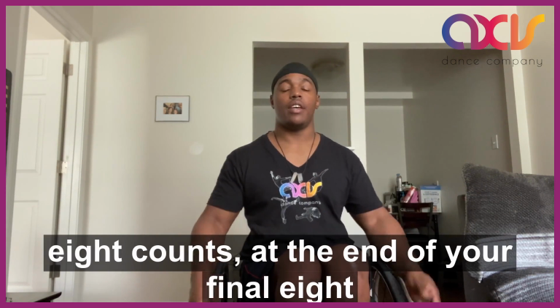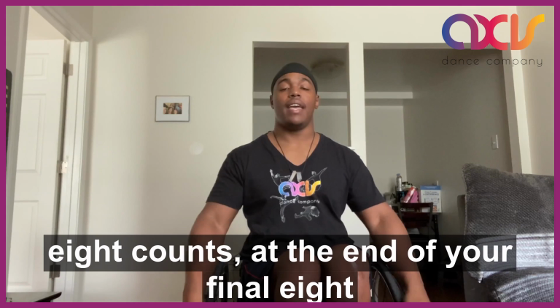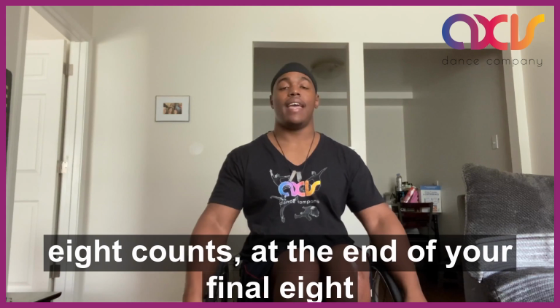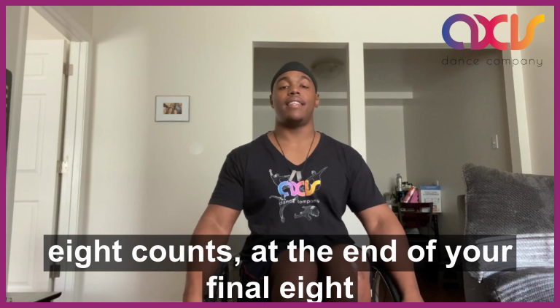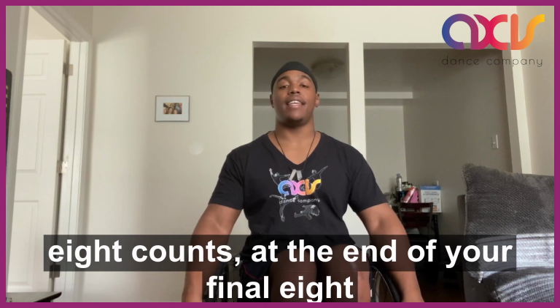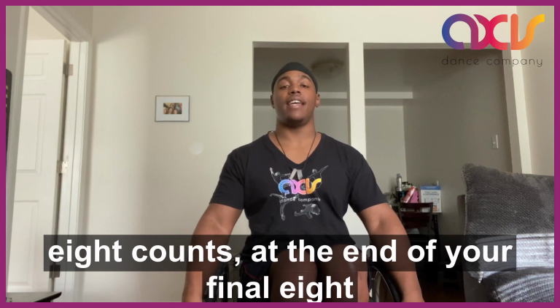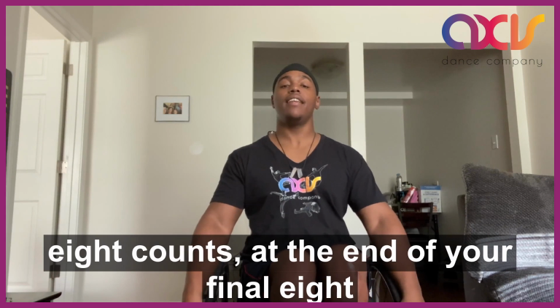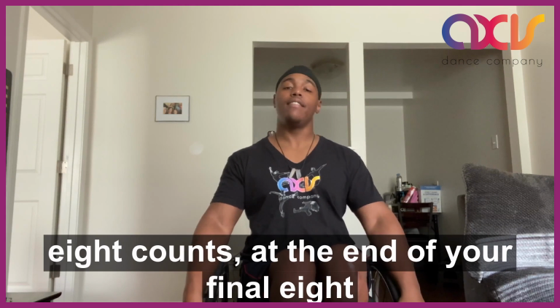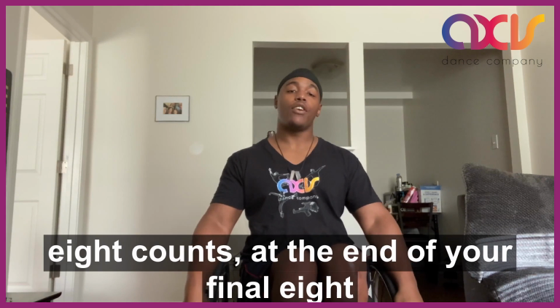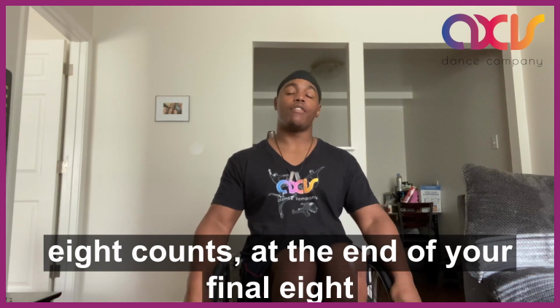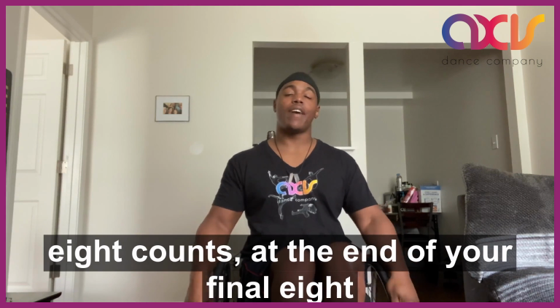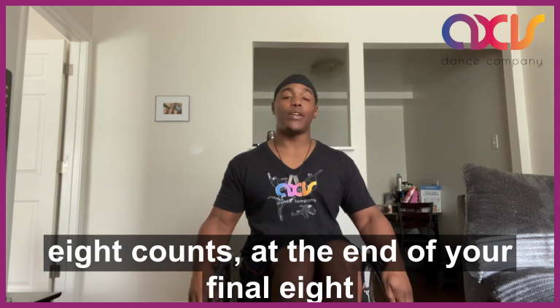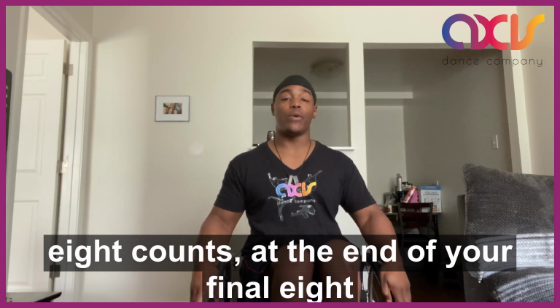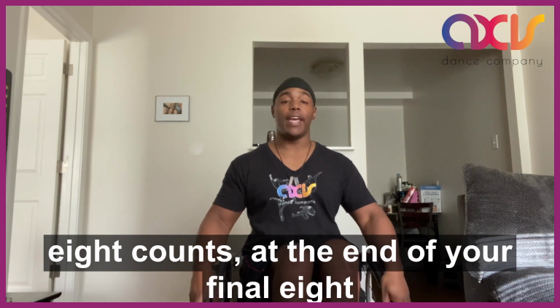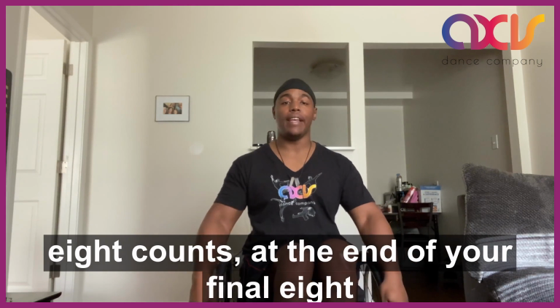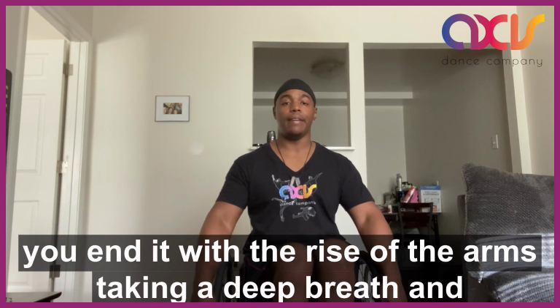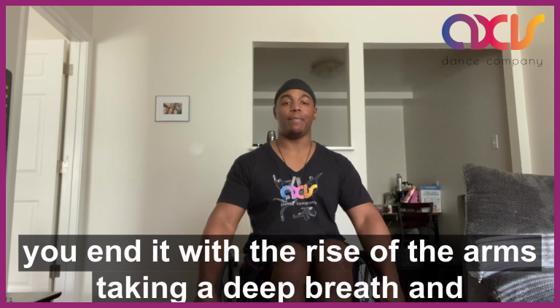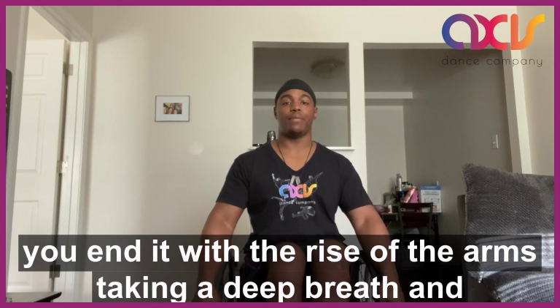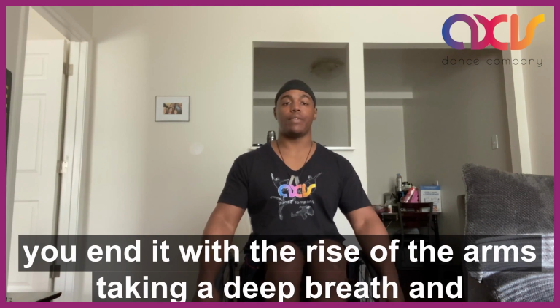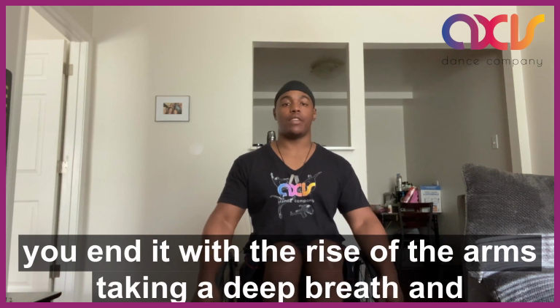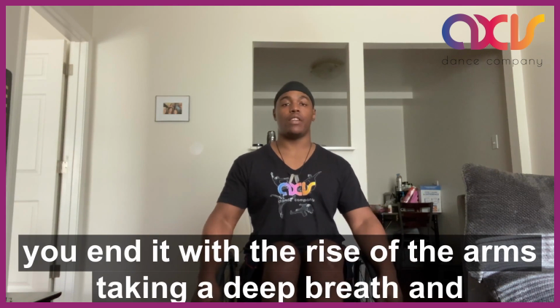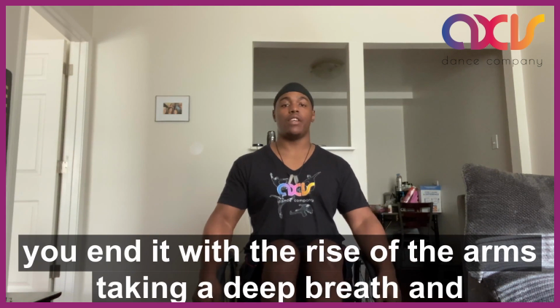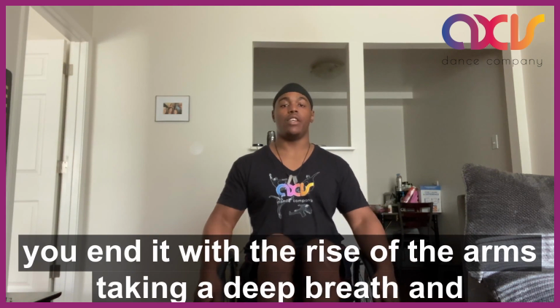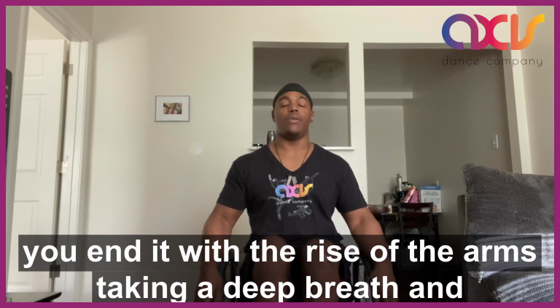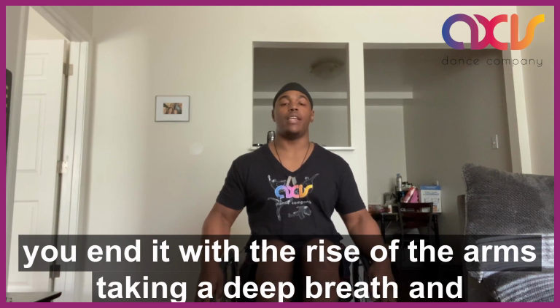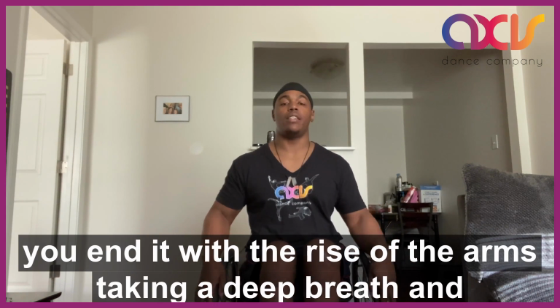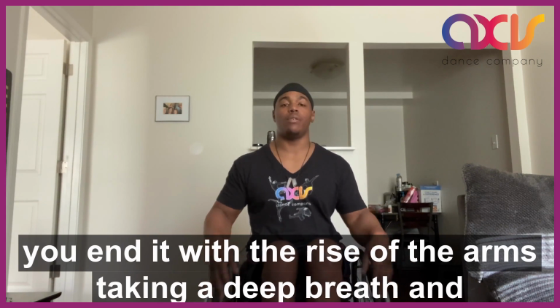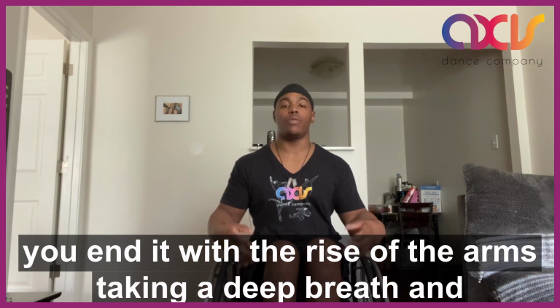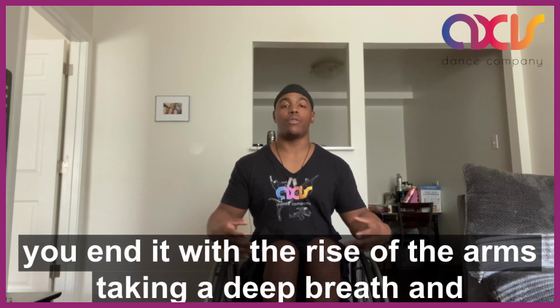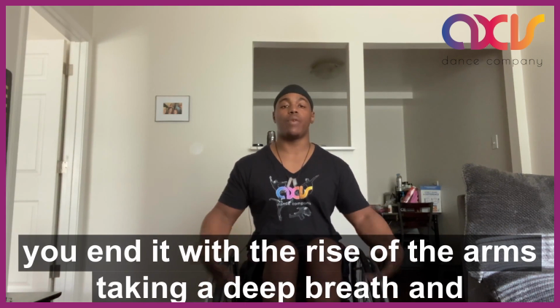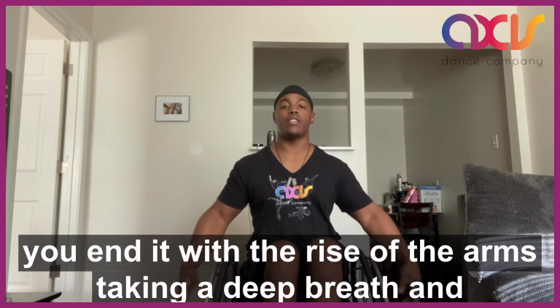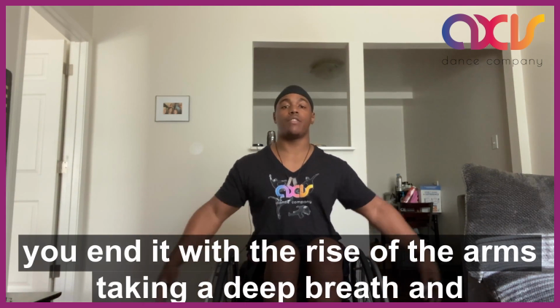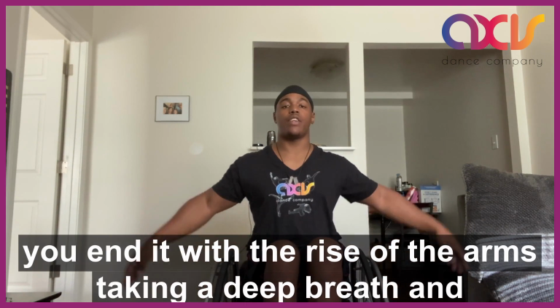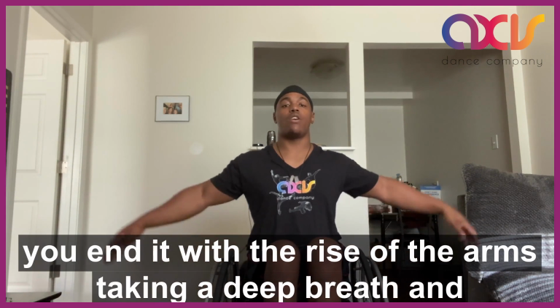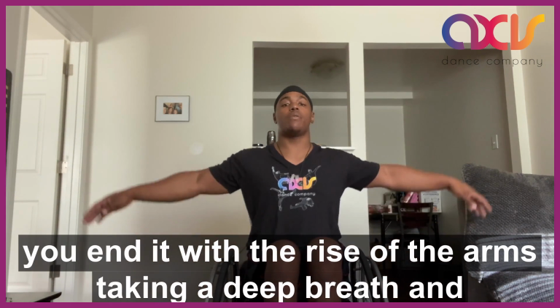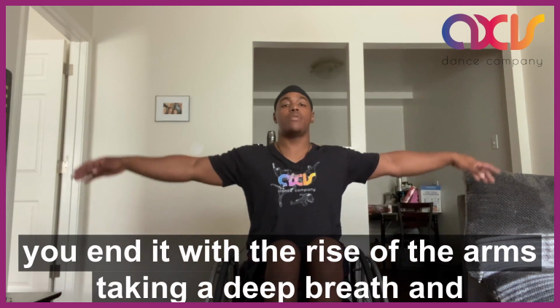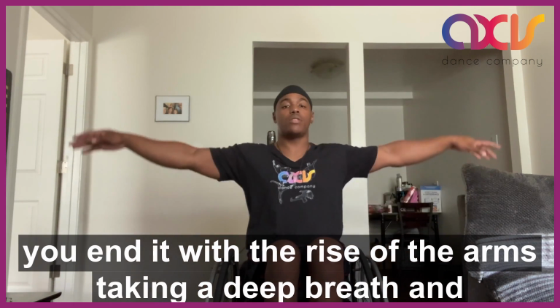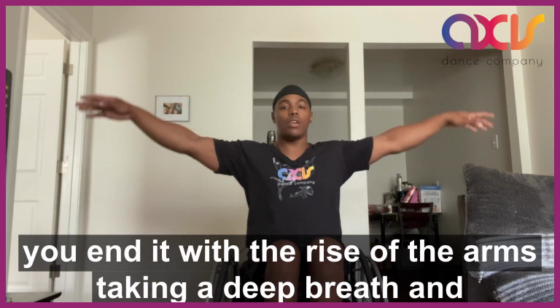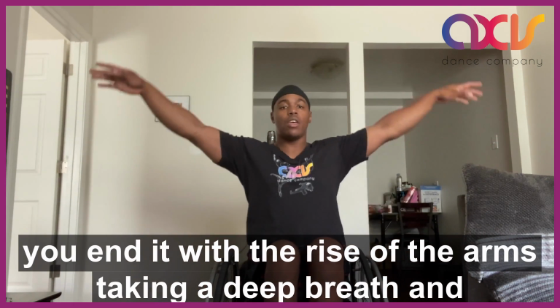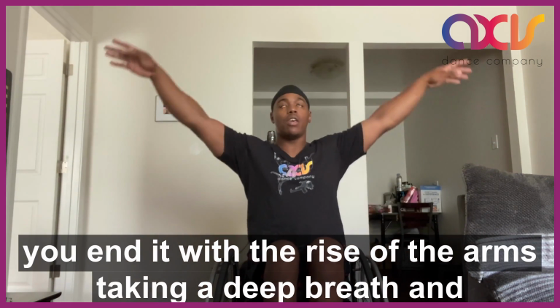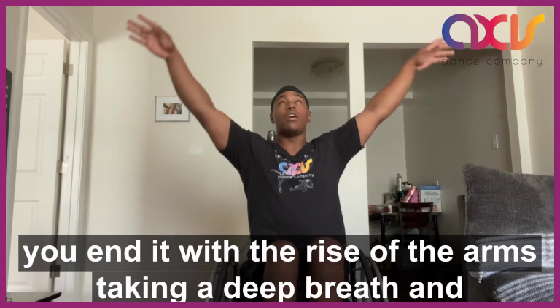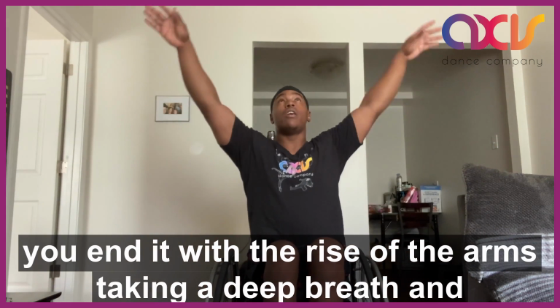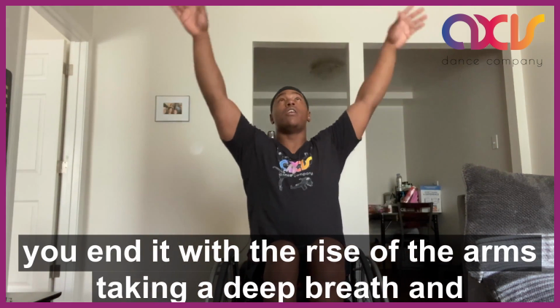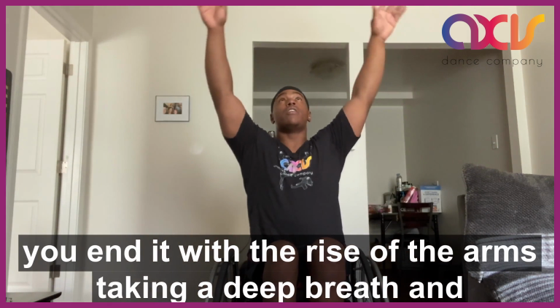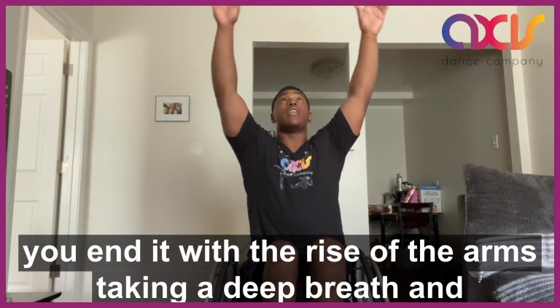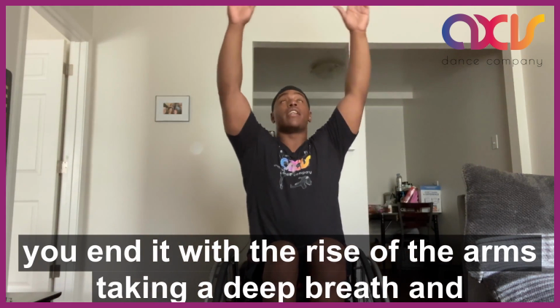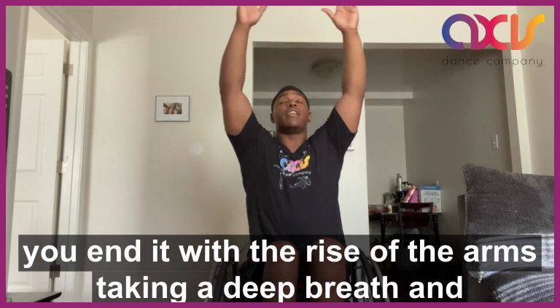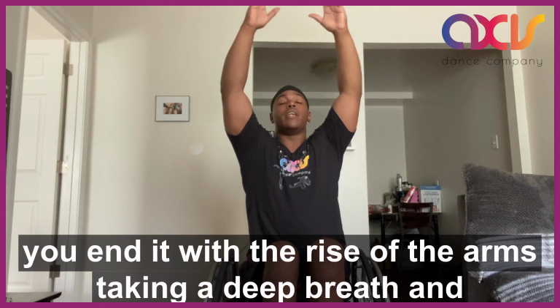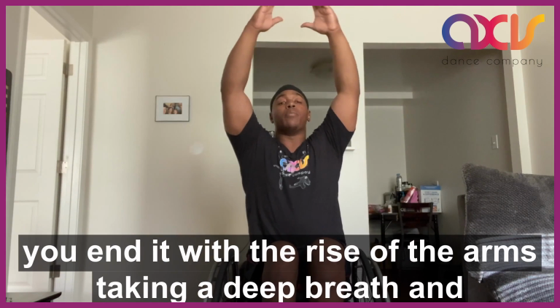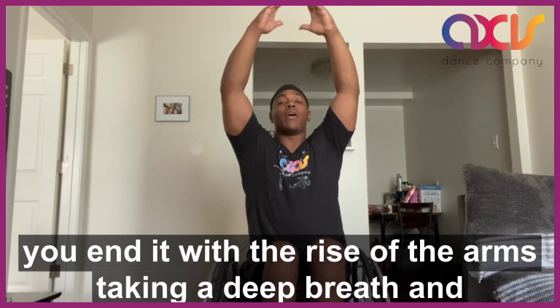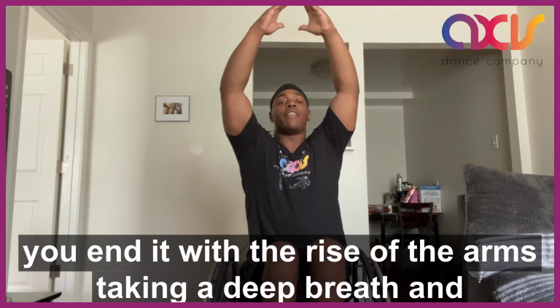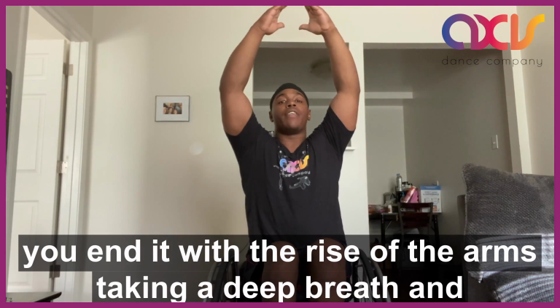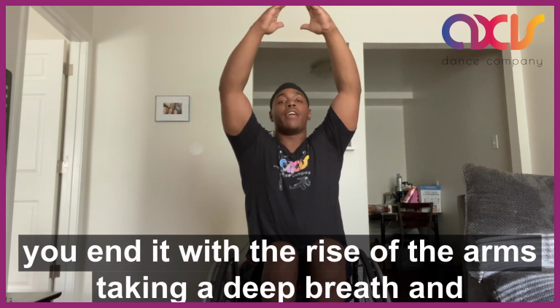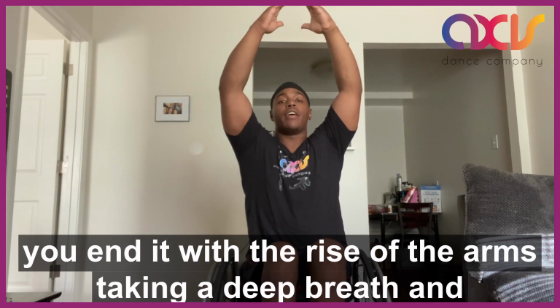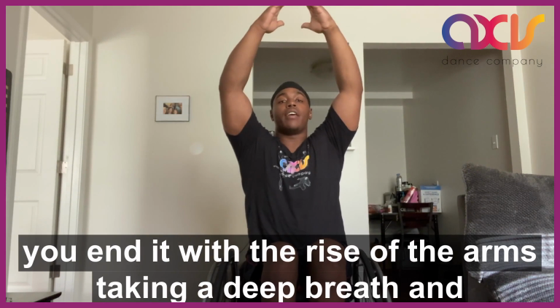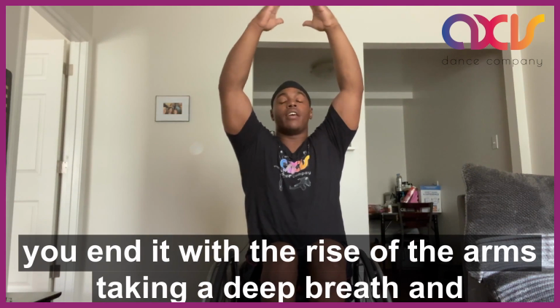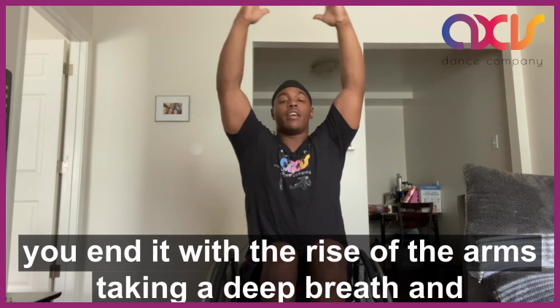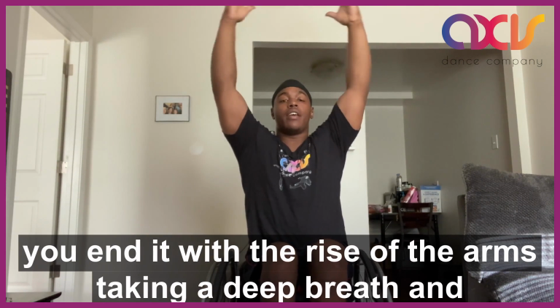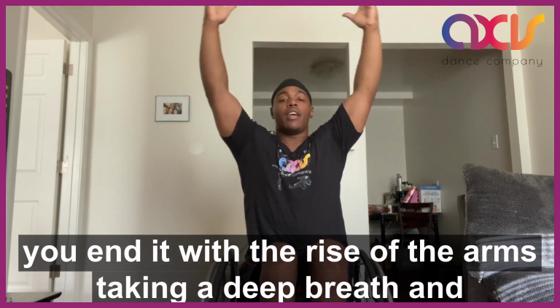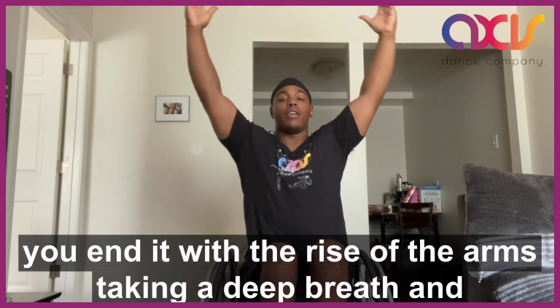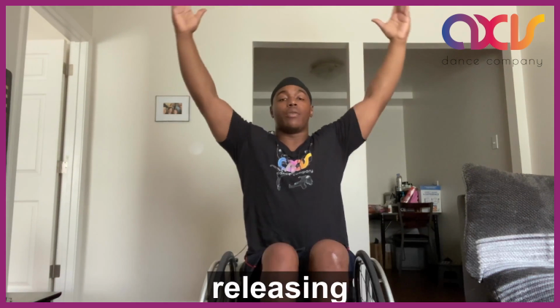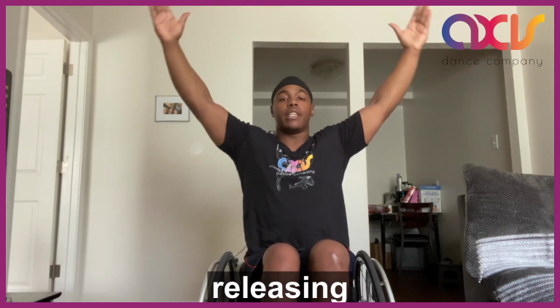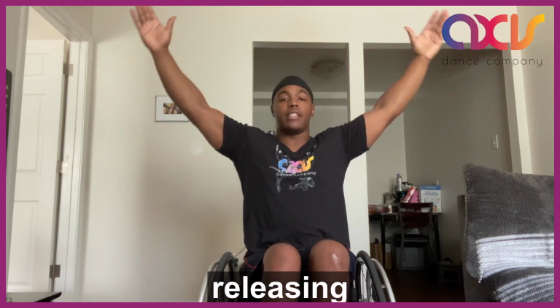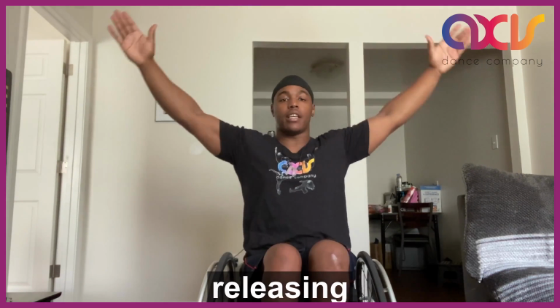At the end of your final eight, you end it with a rise of the arms, taking a deep breath, and releasing.